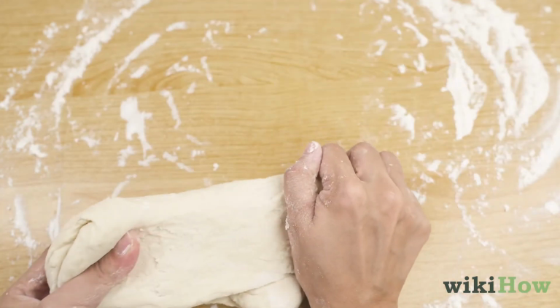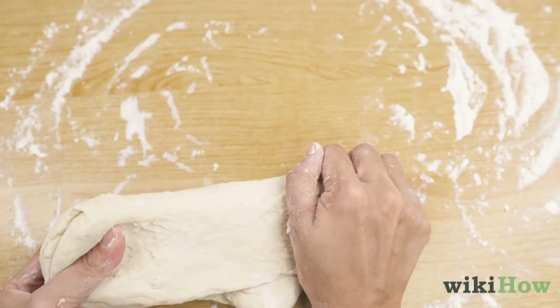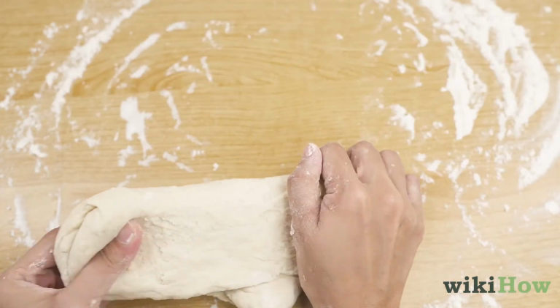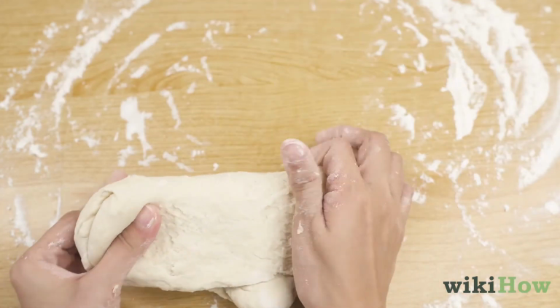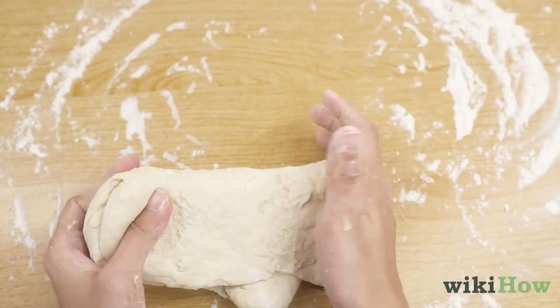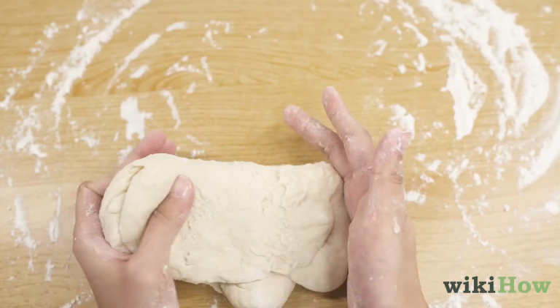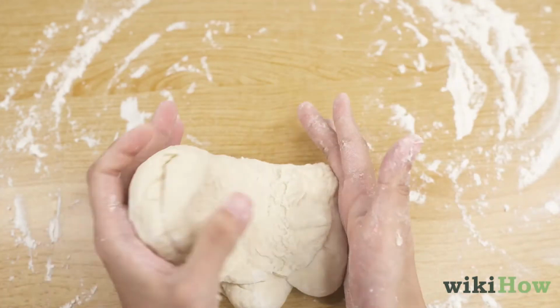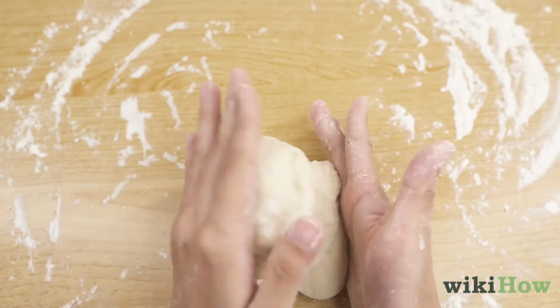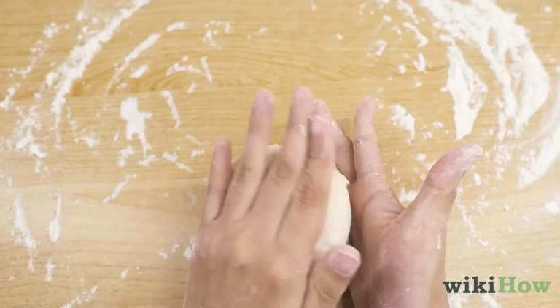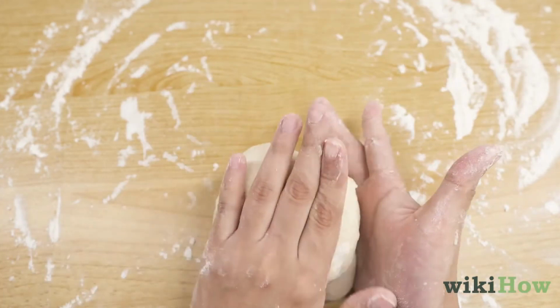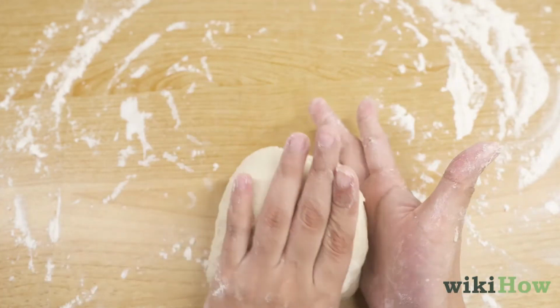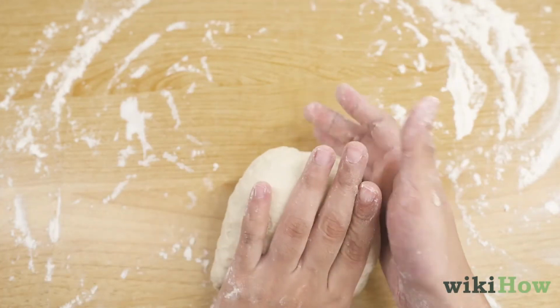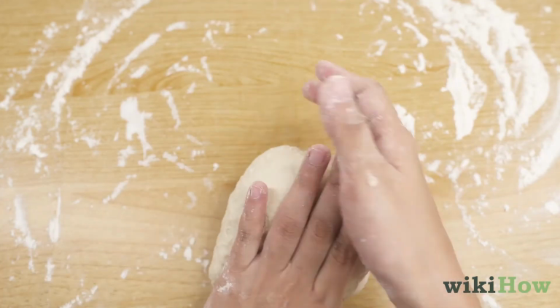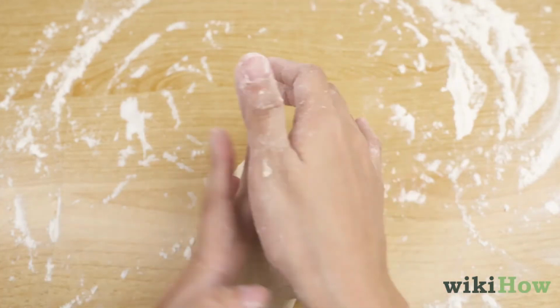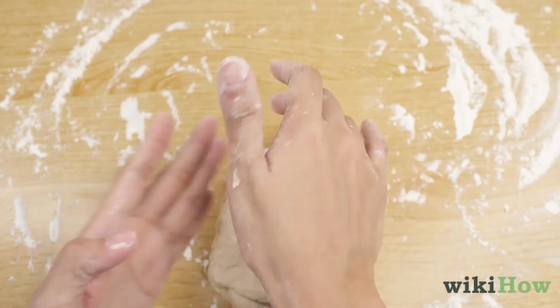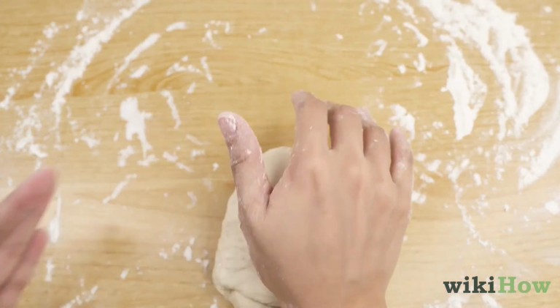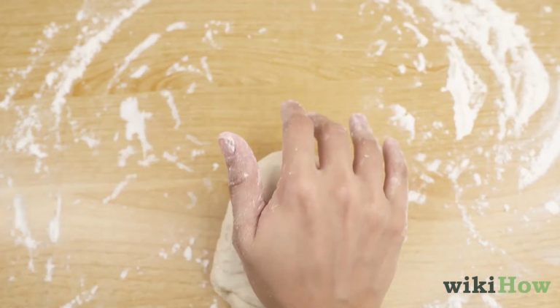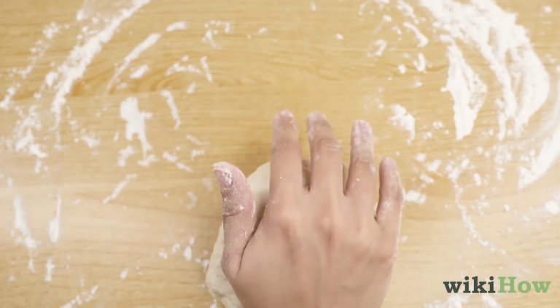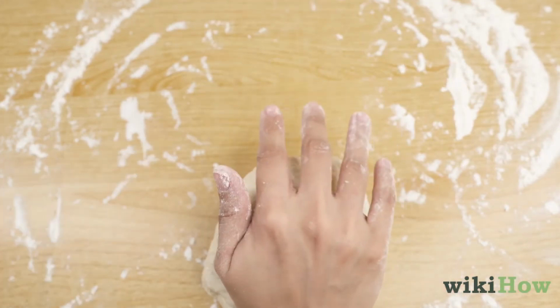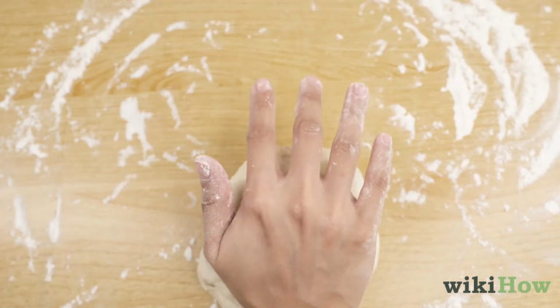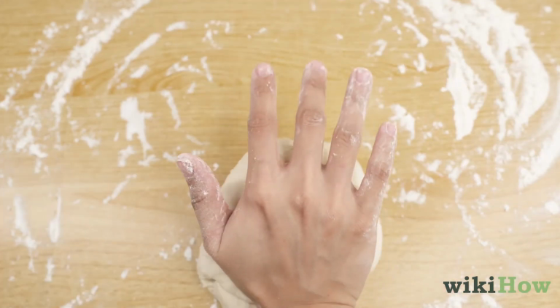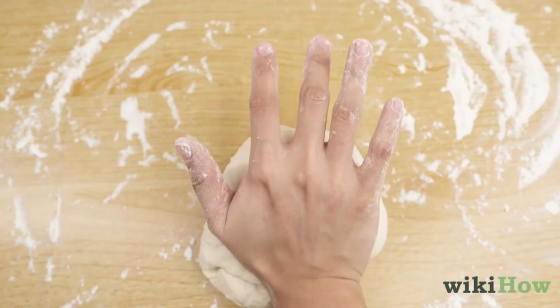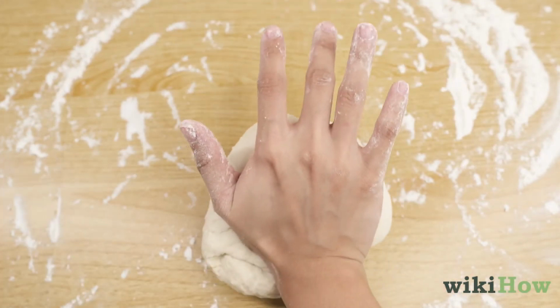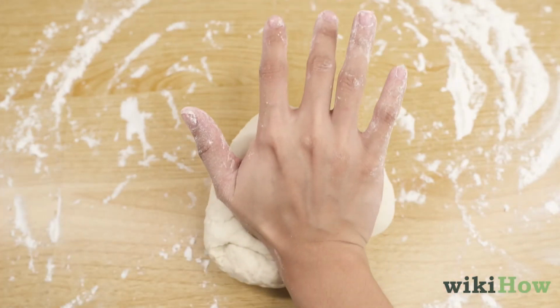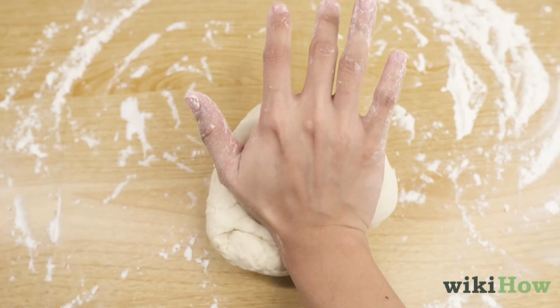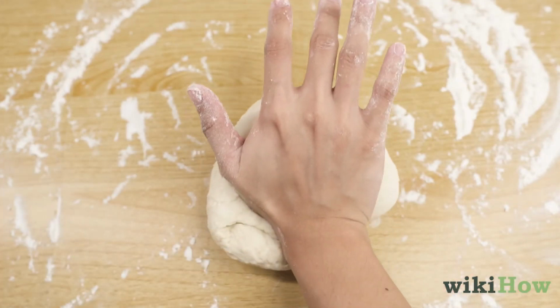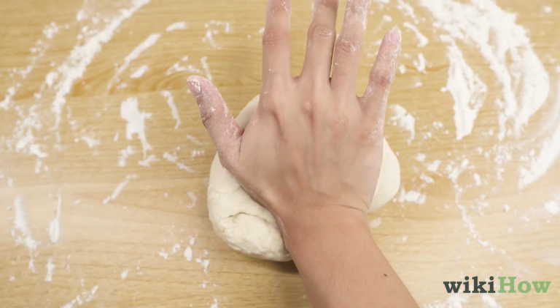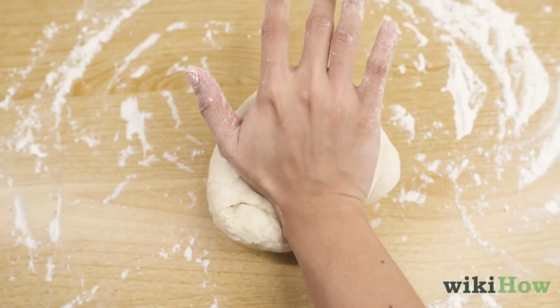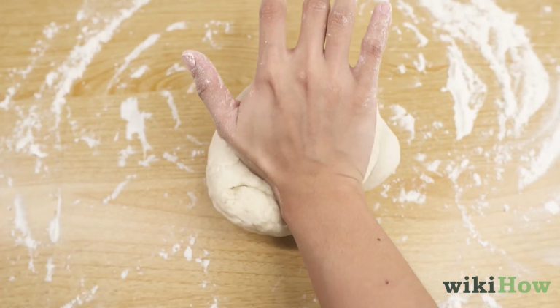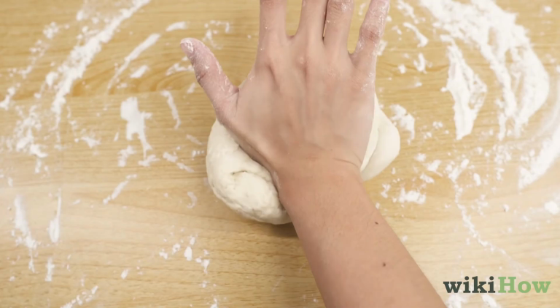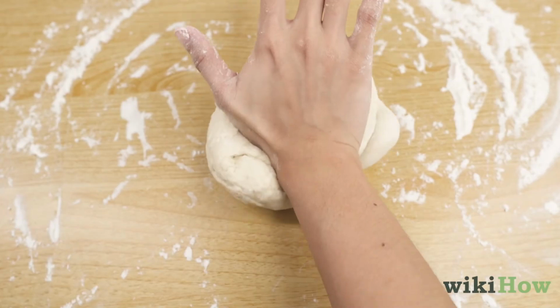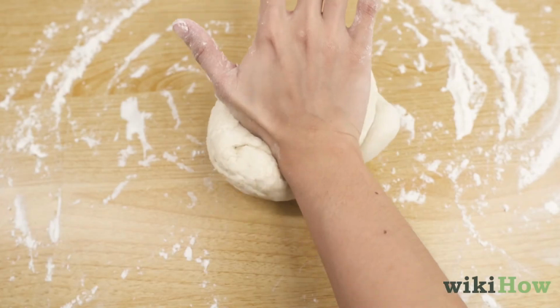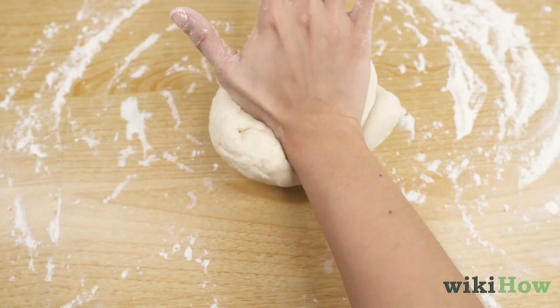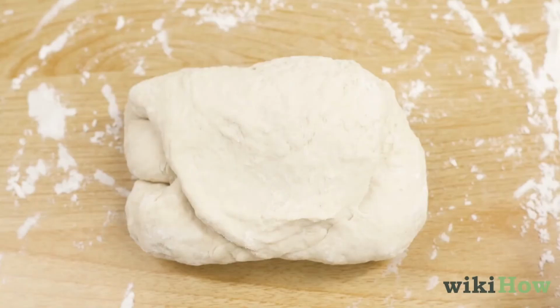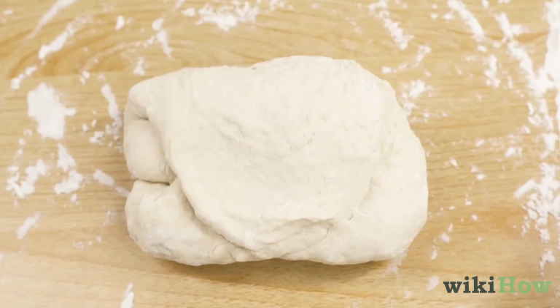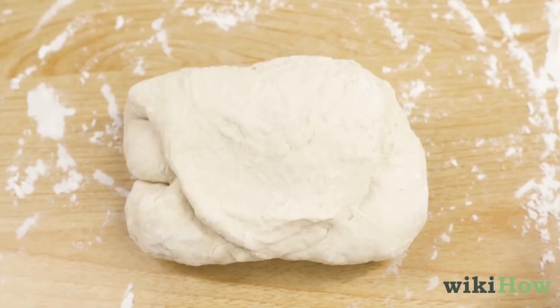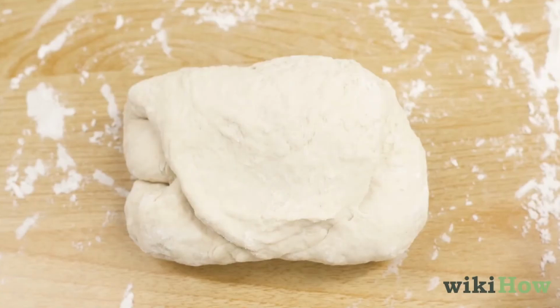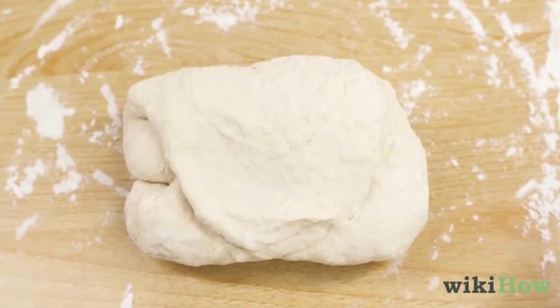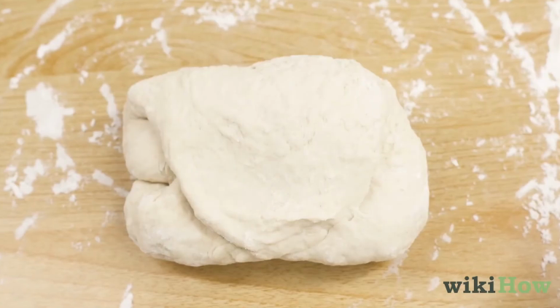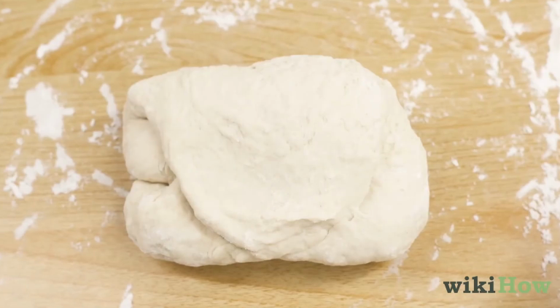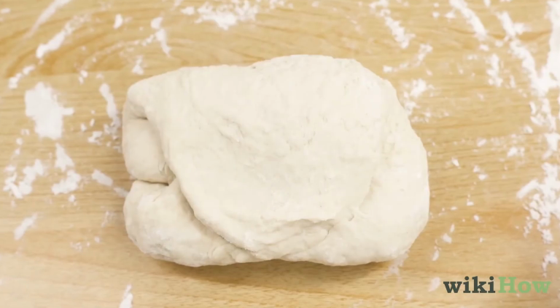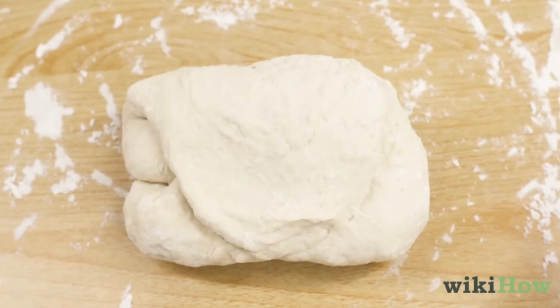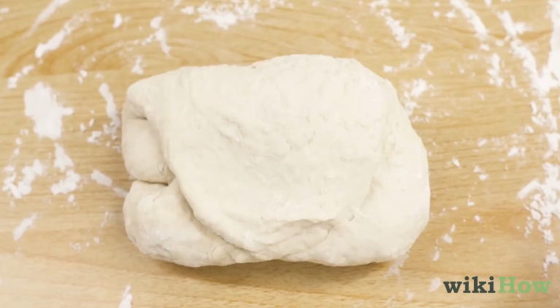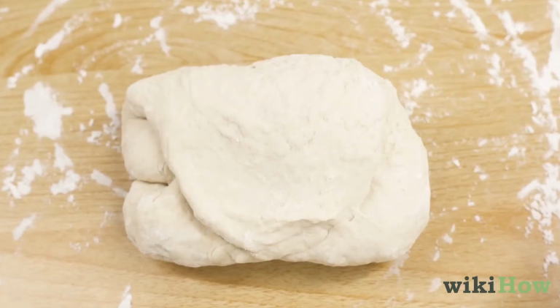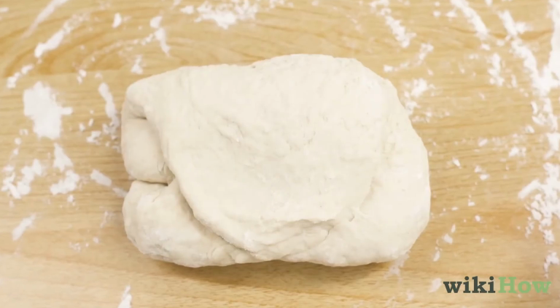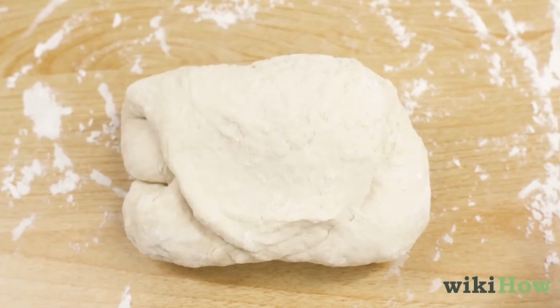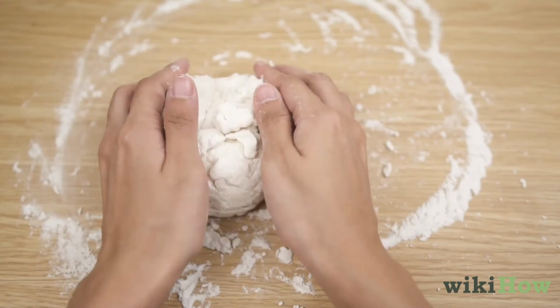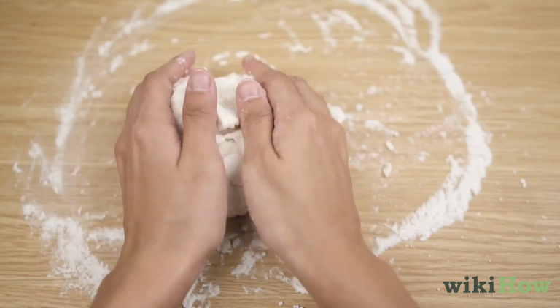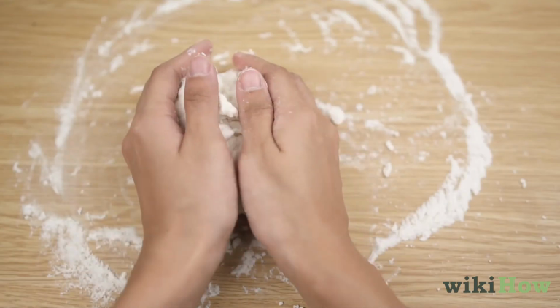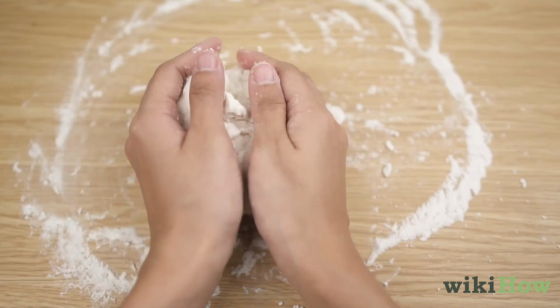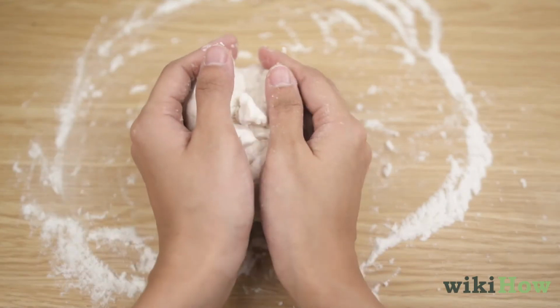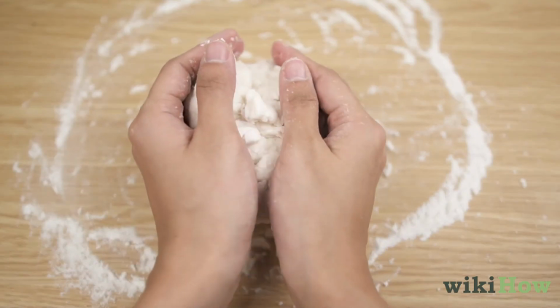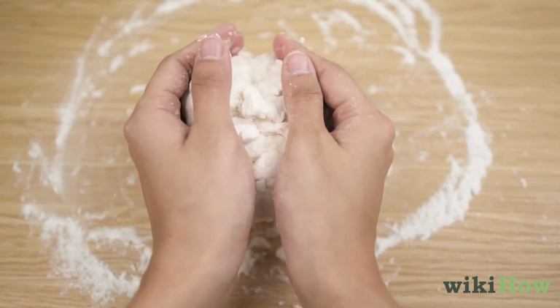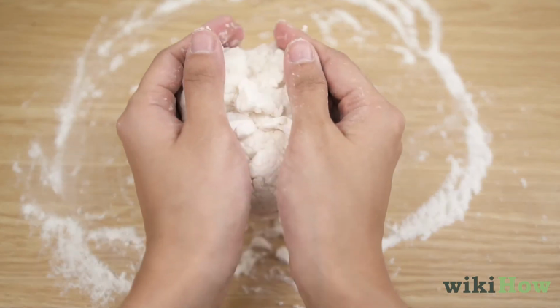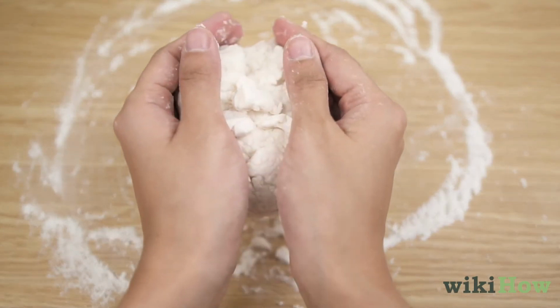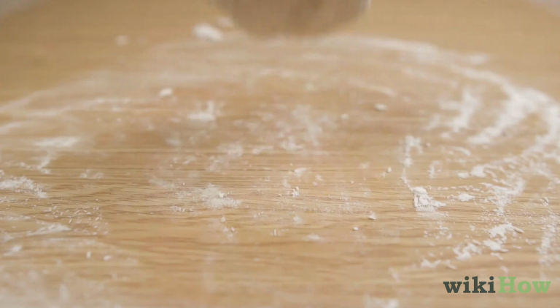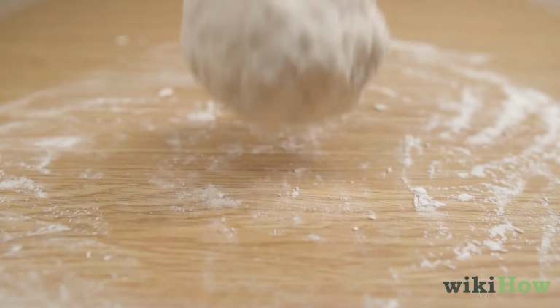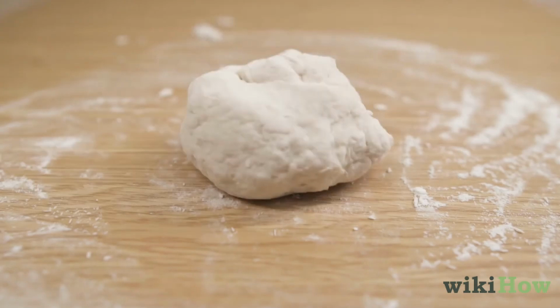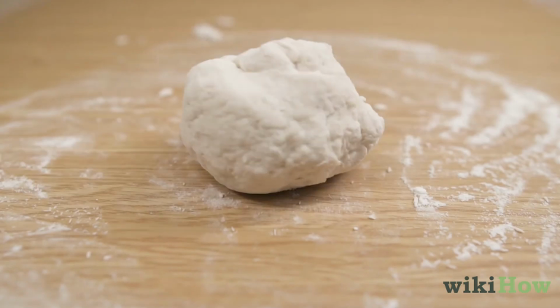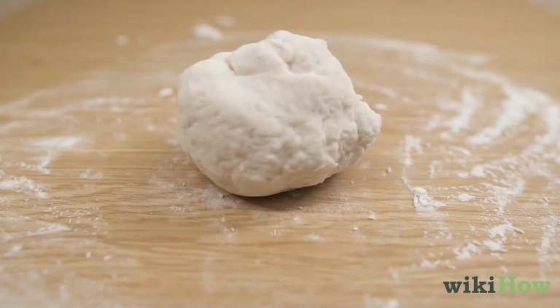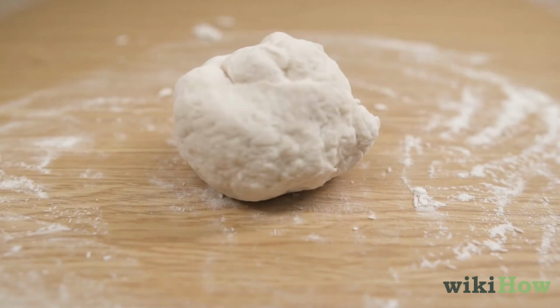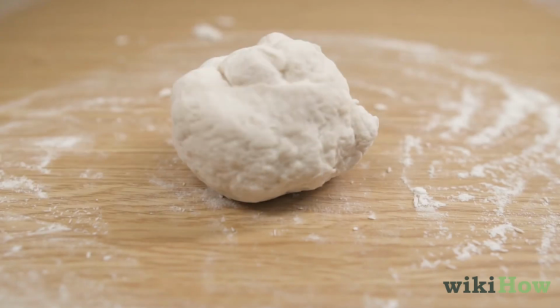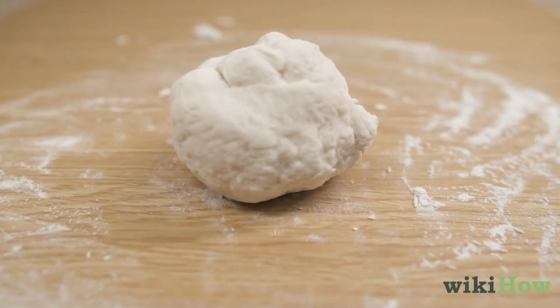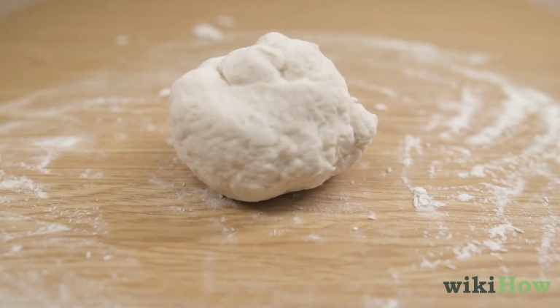Keep doing this for 10 minutes until the dough is smooth and holds its shape when you pick it up and drop it.